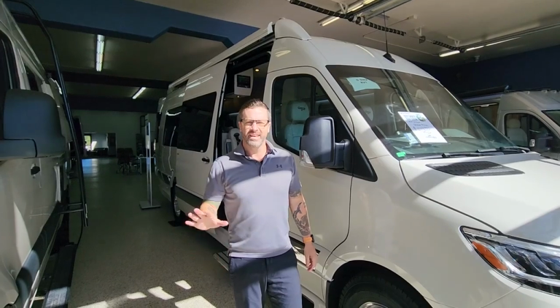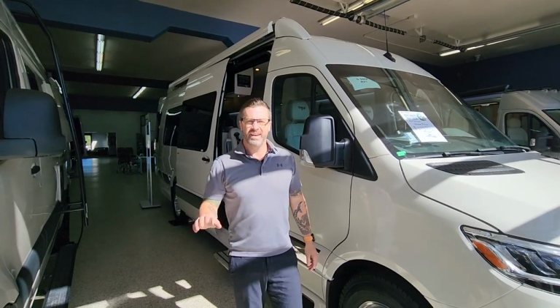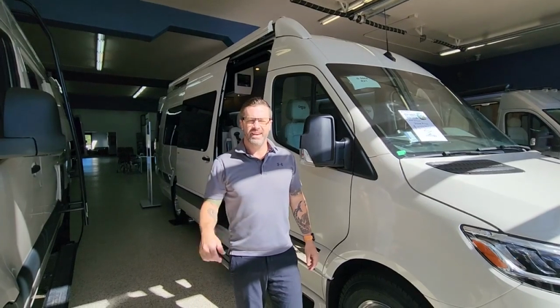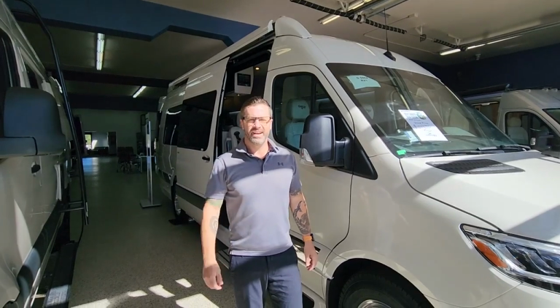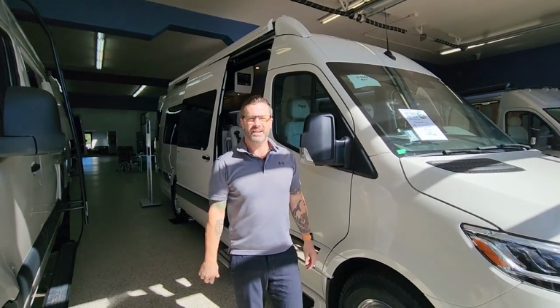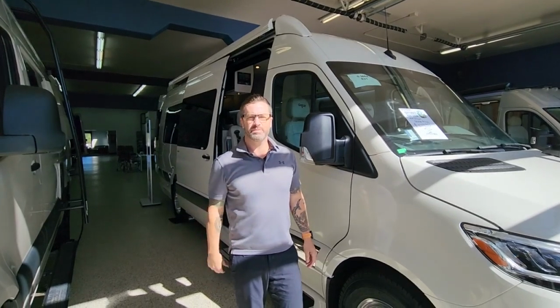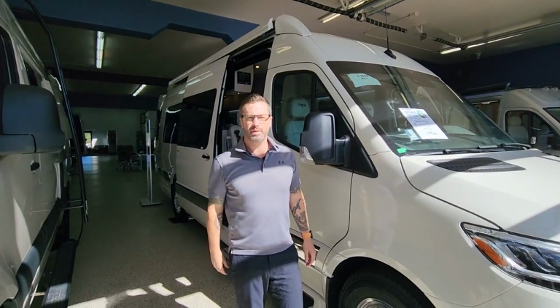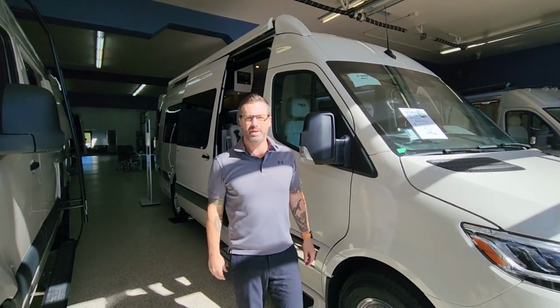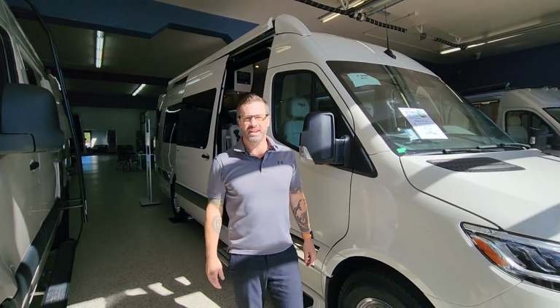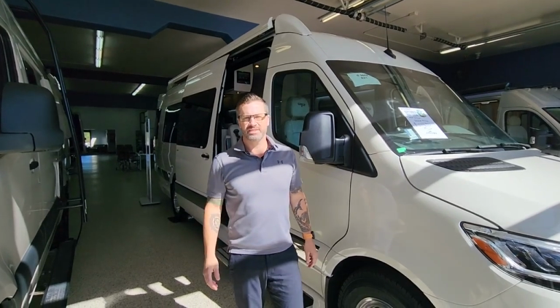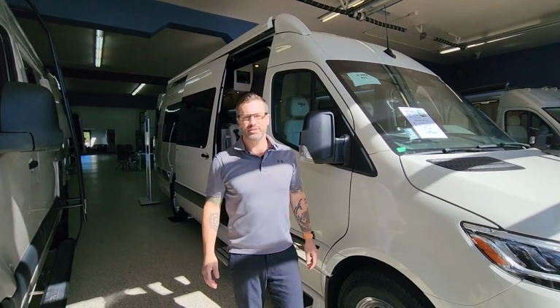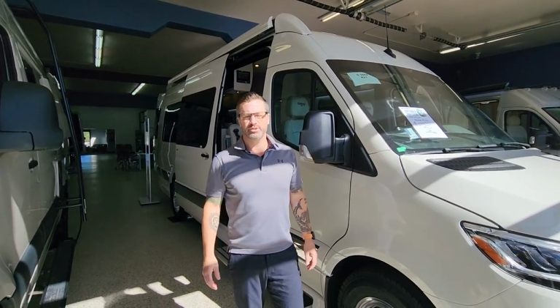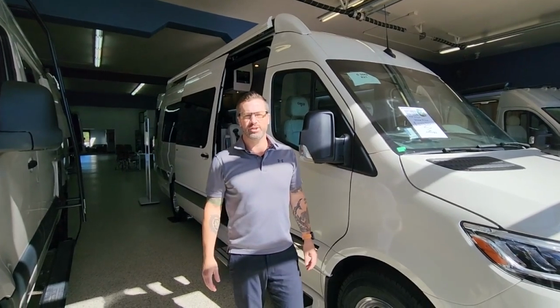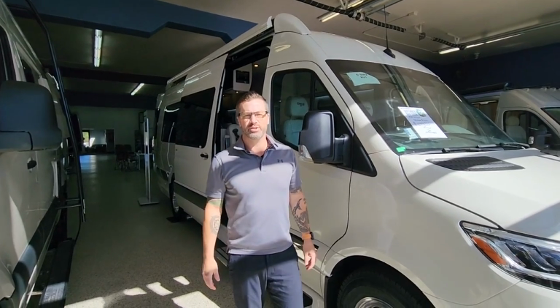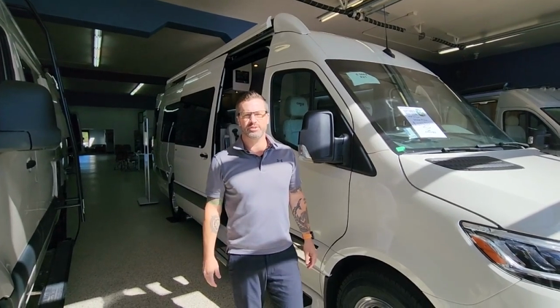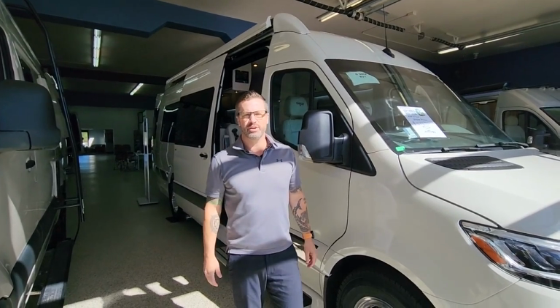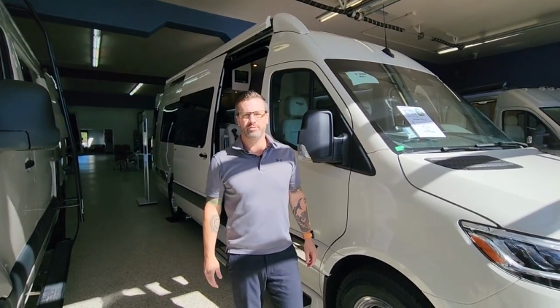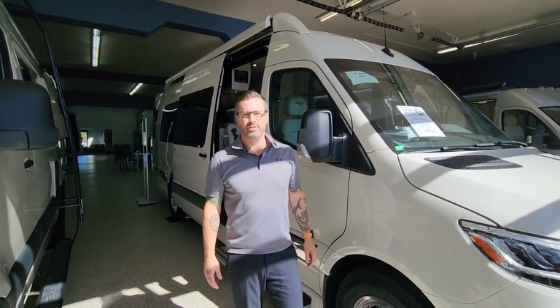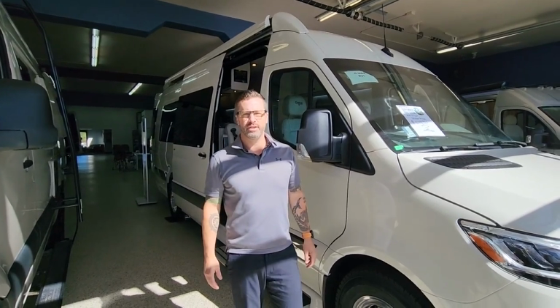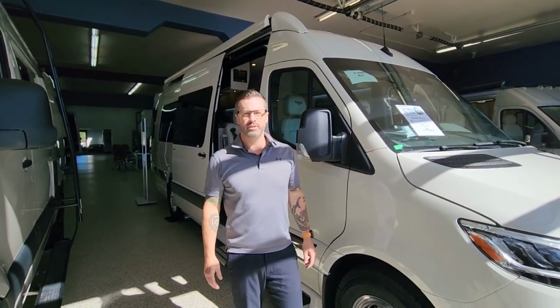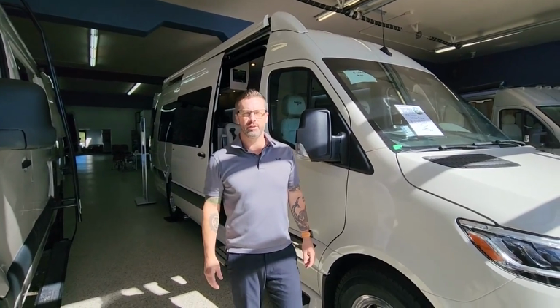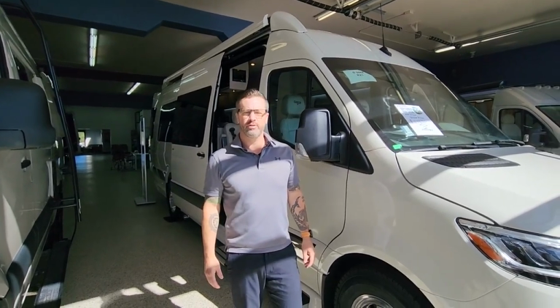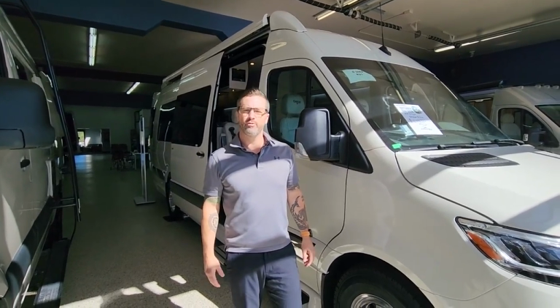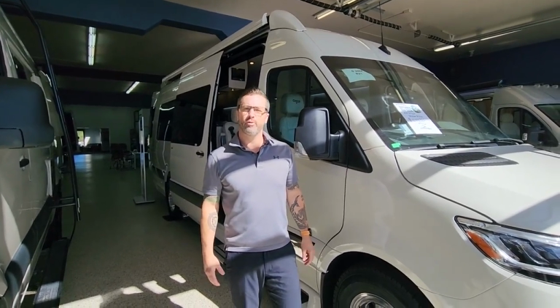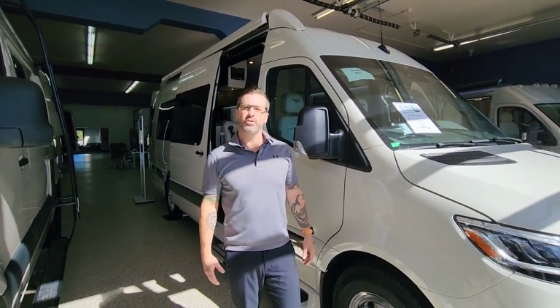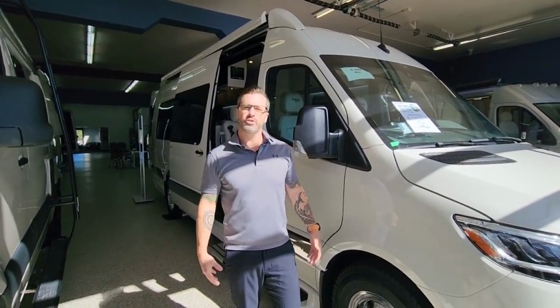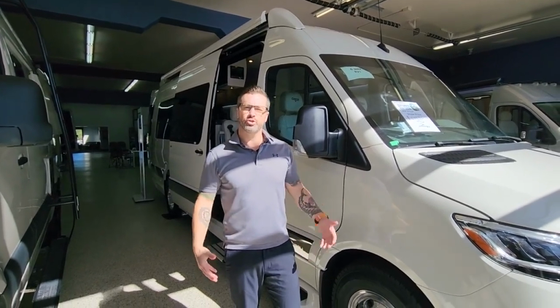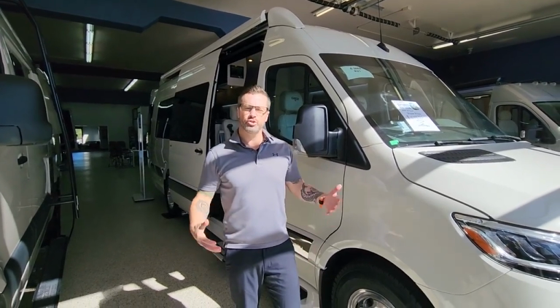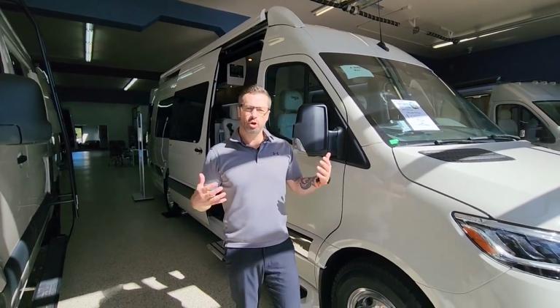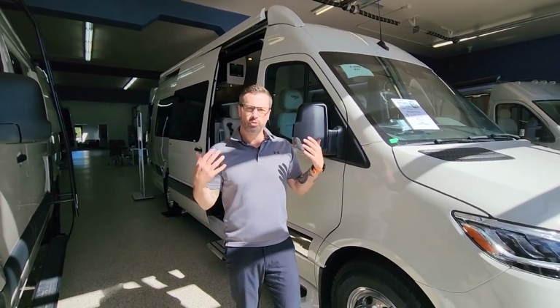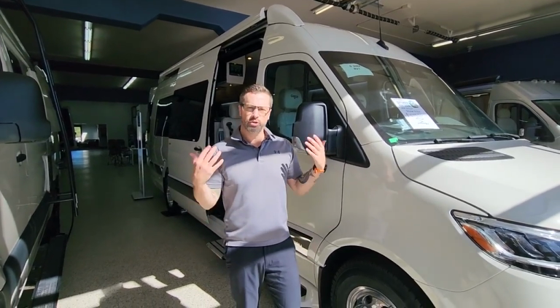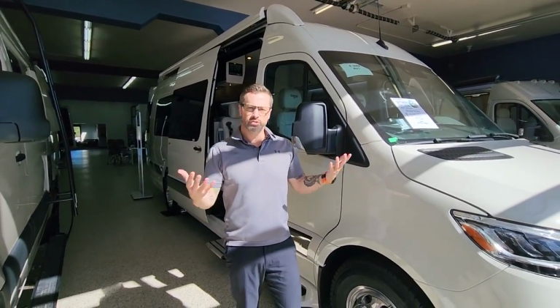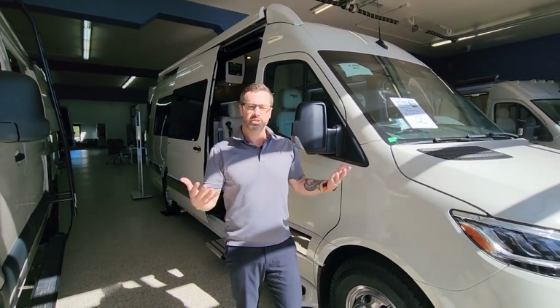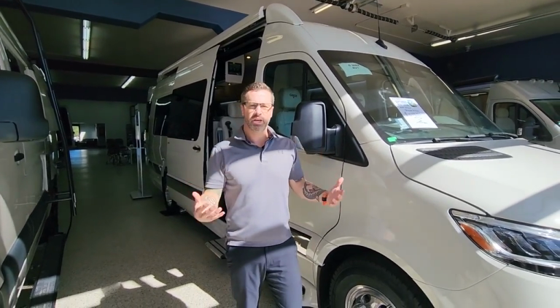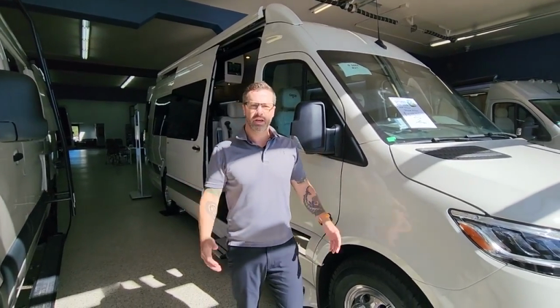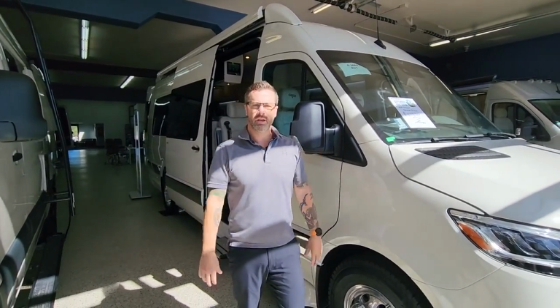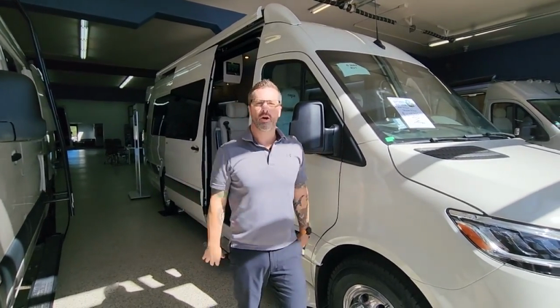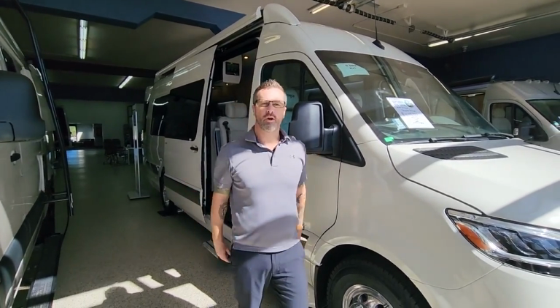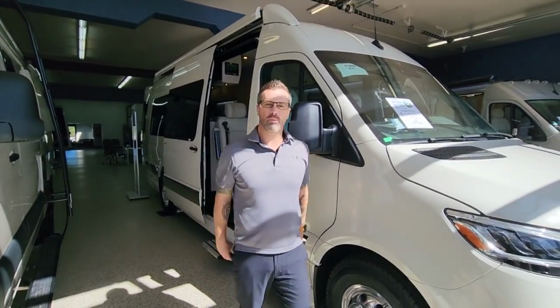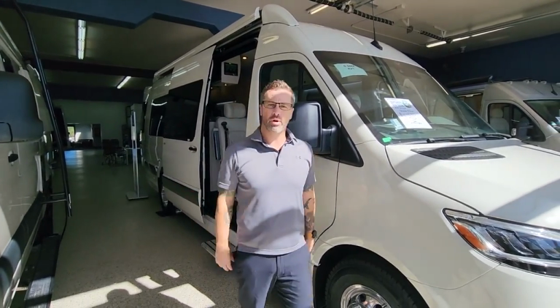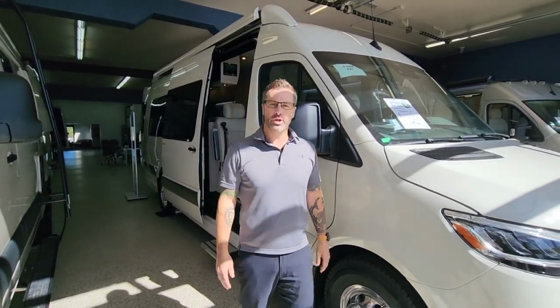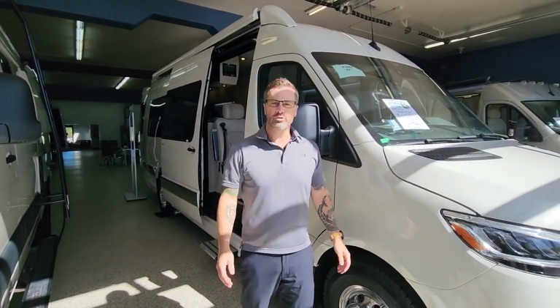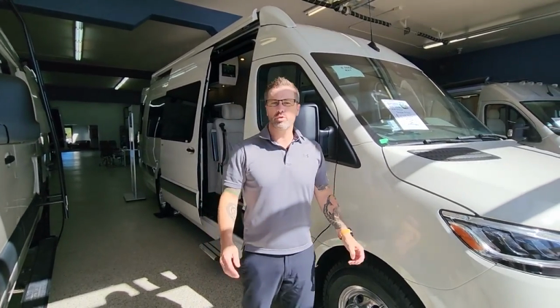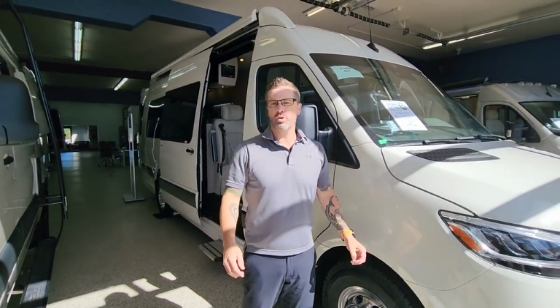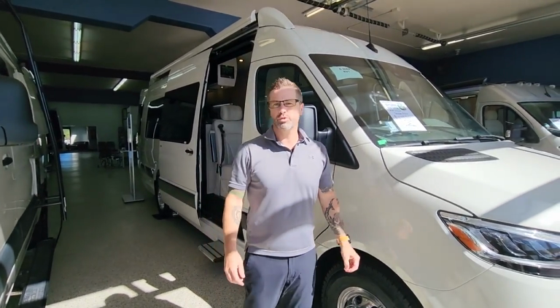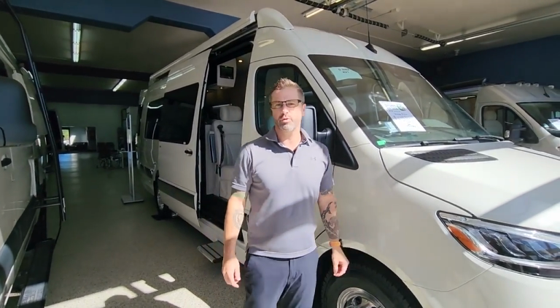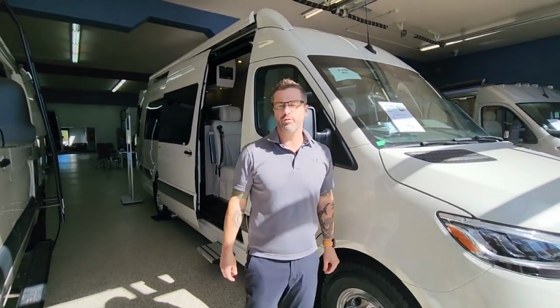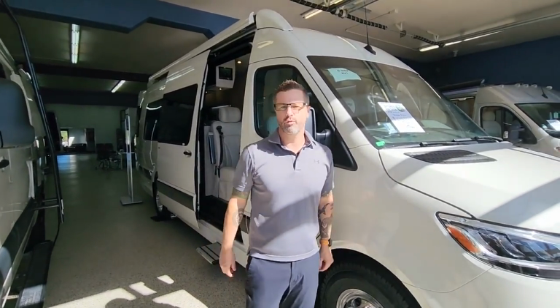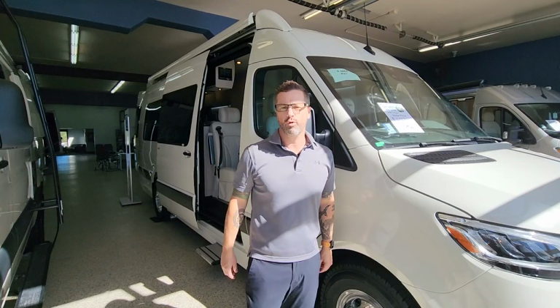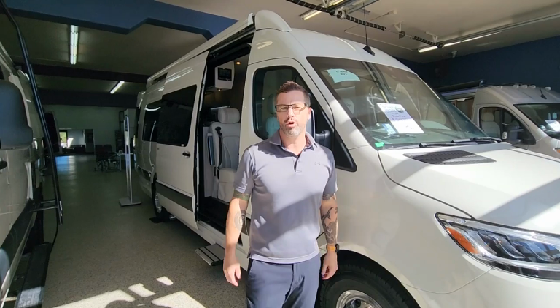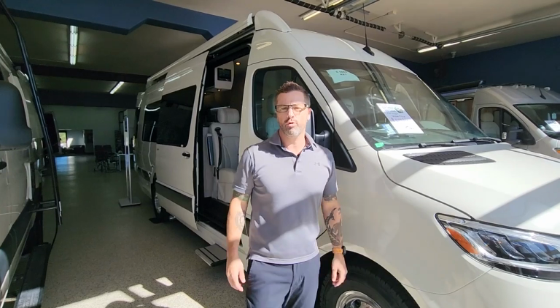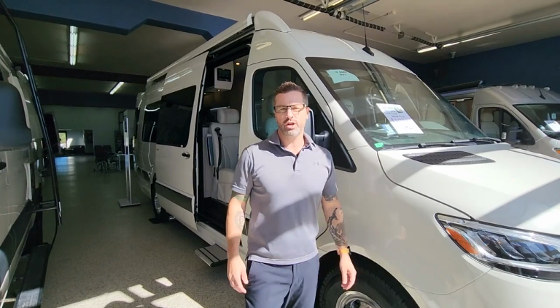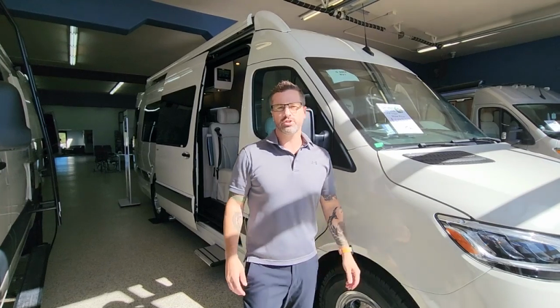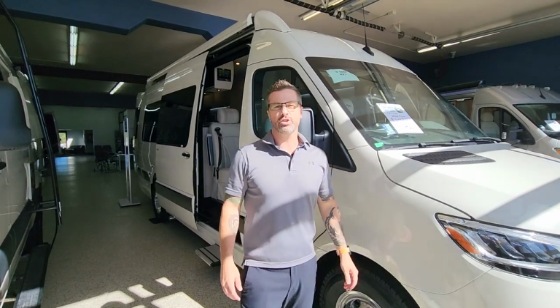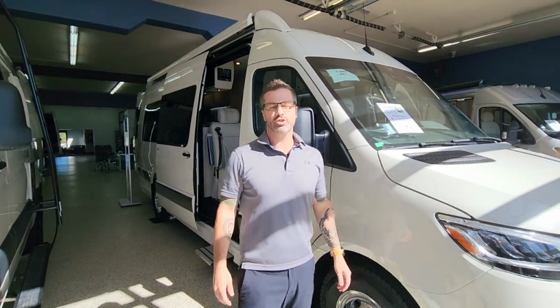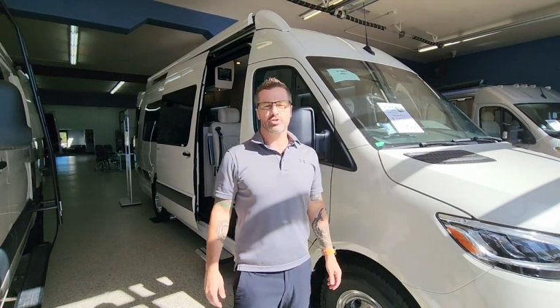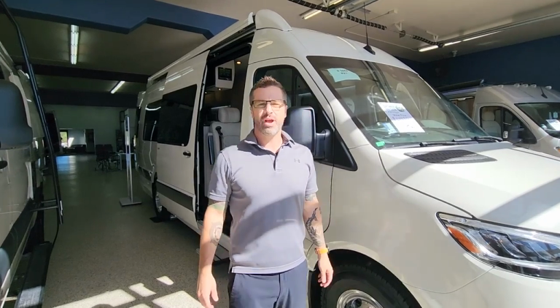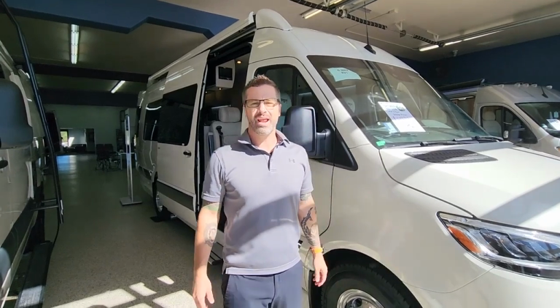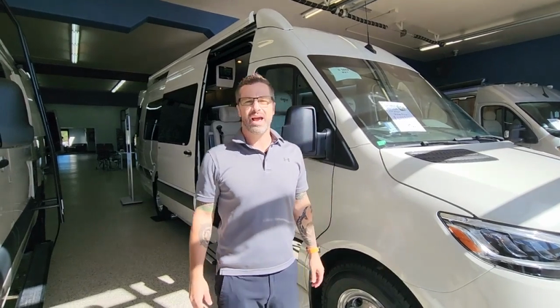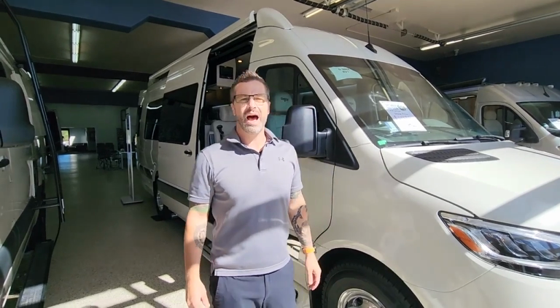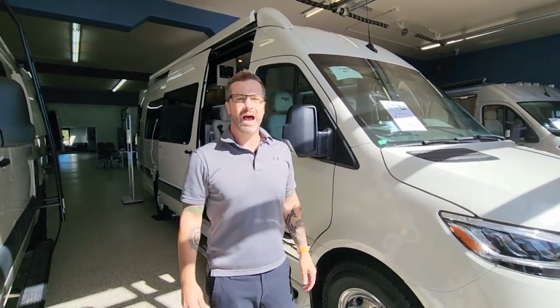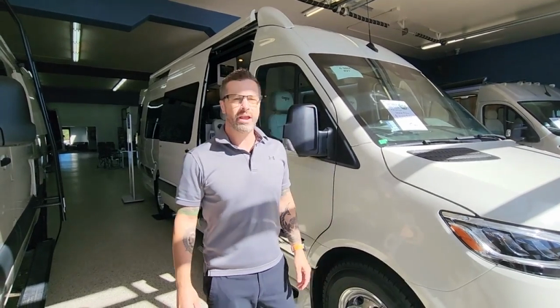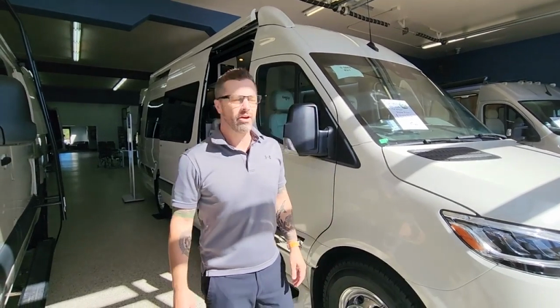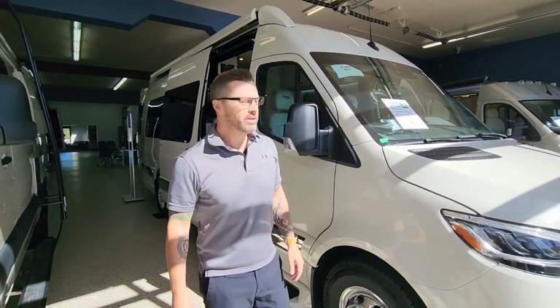Hey guys, it's Ben Maddox here at Johnson RV. Looking forward to showing you today our brand new 2024 Gretsch Strata ION.